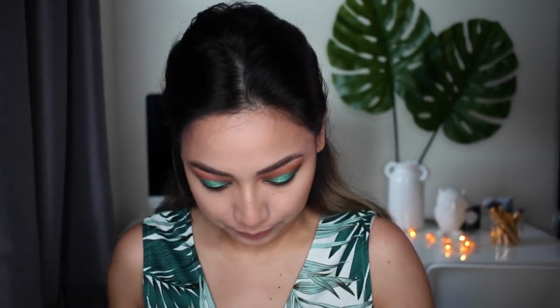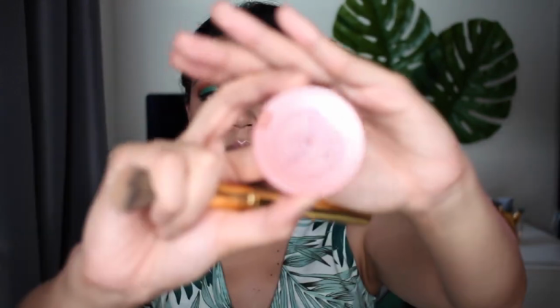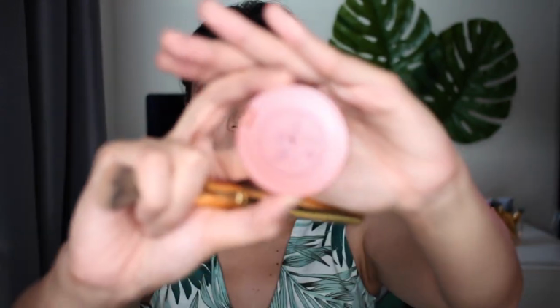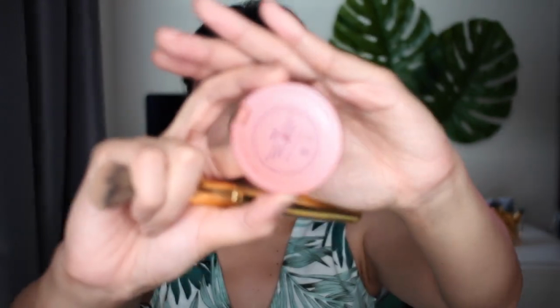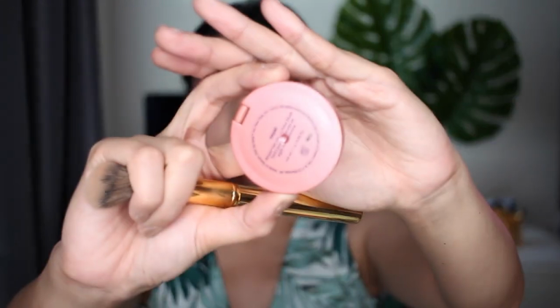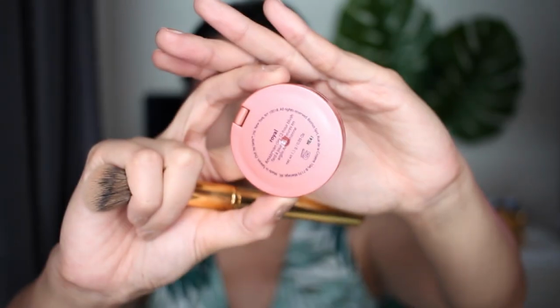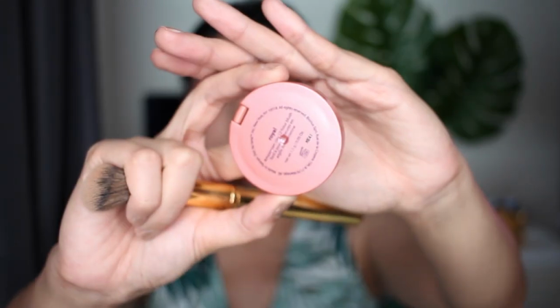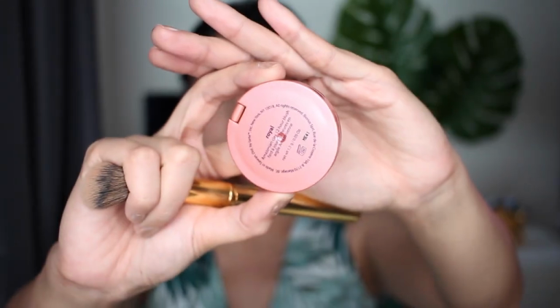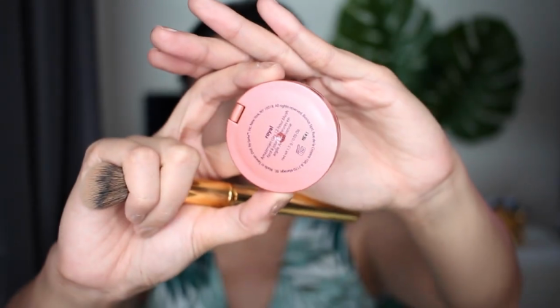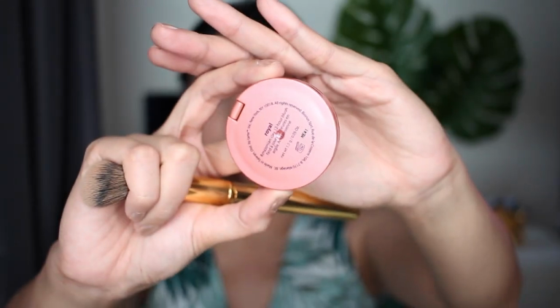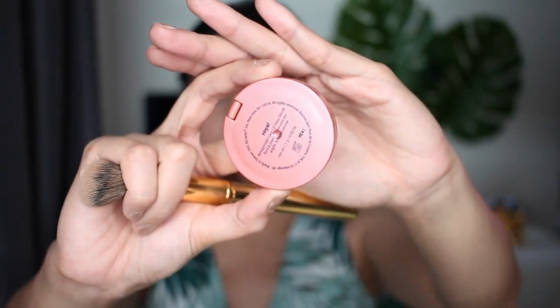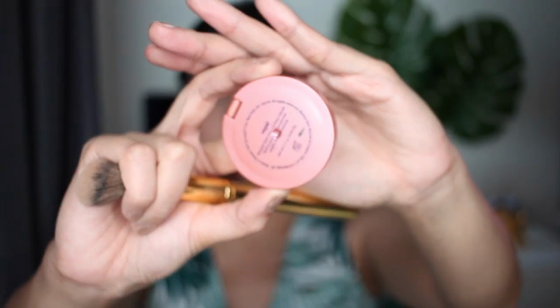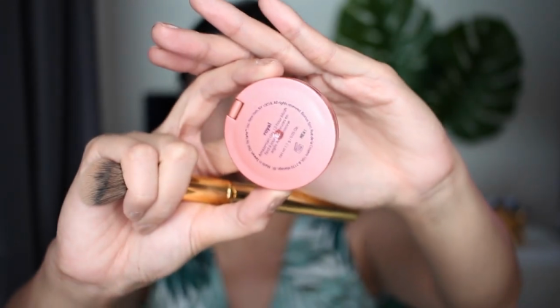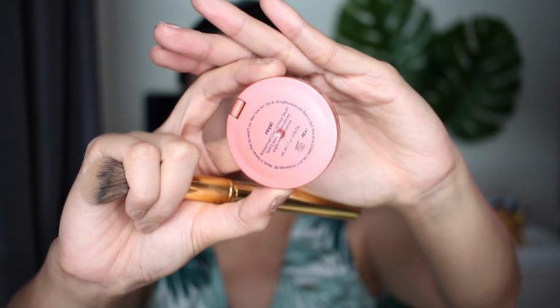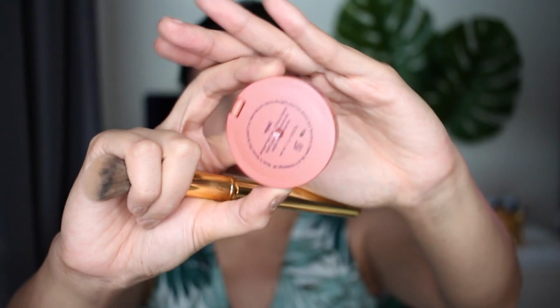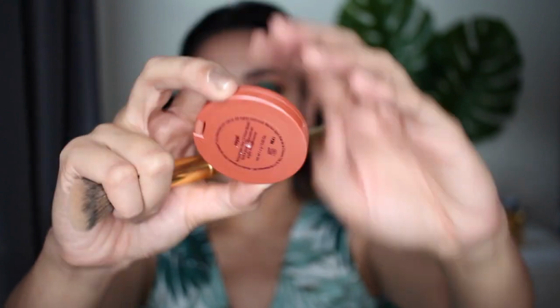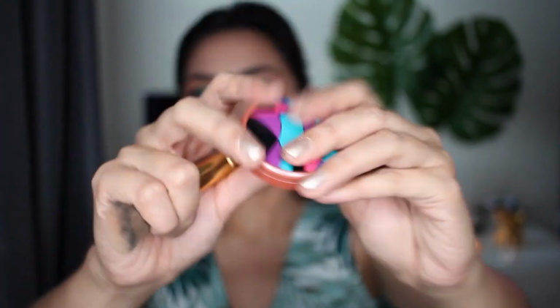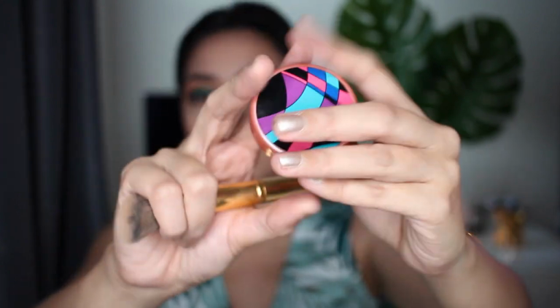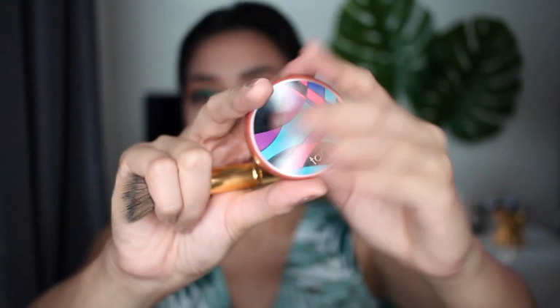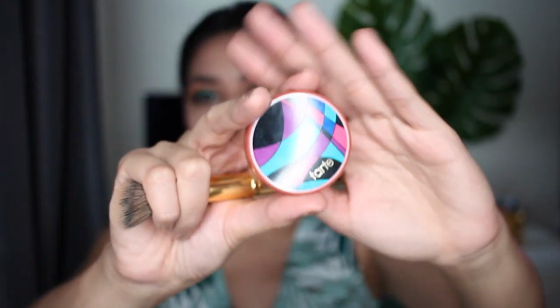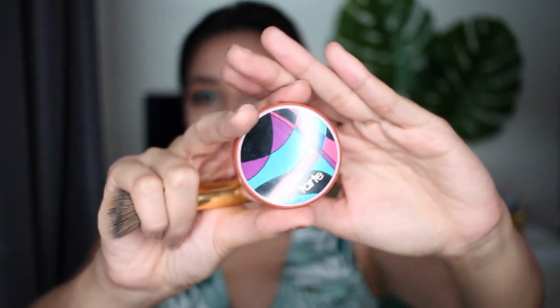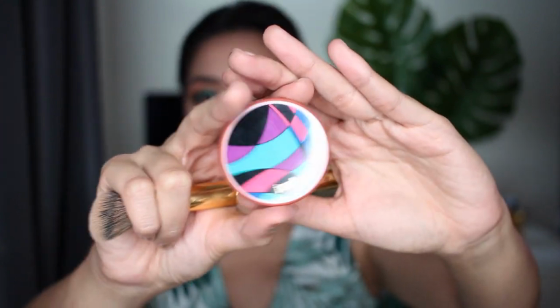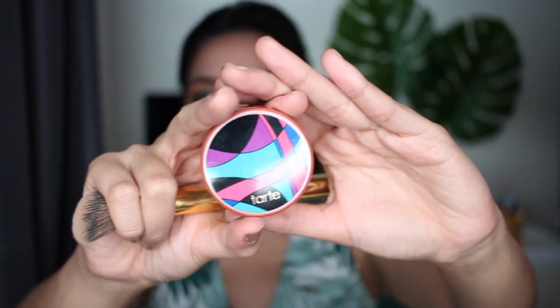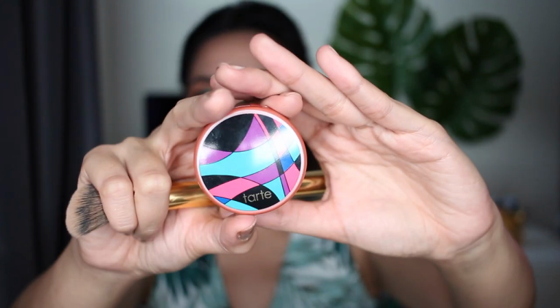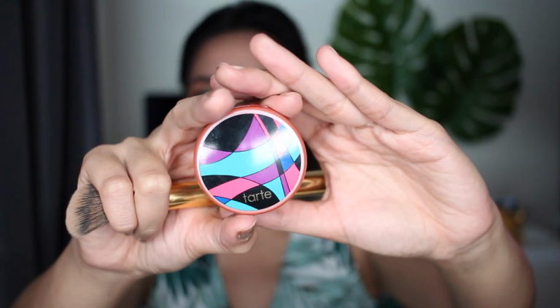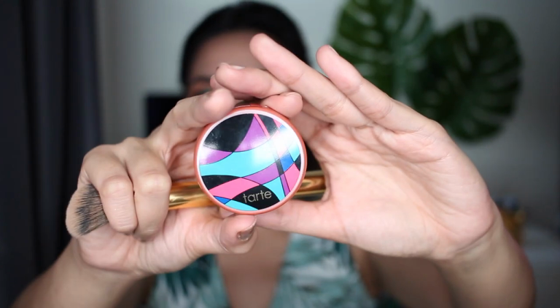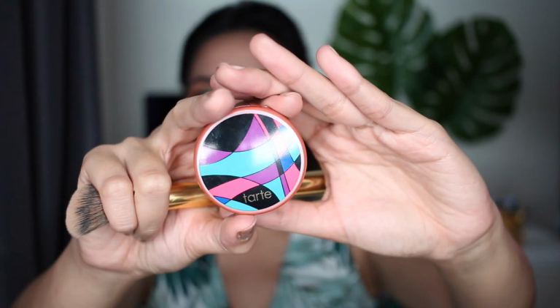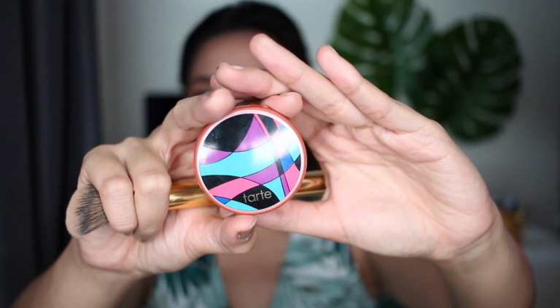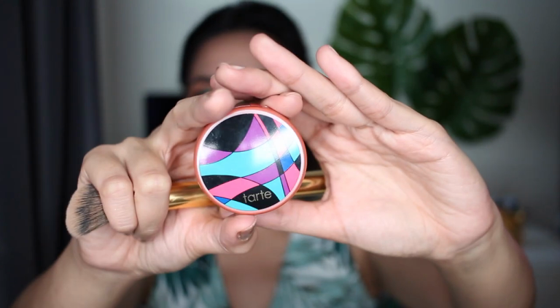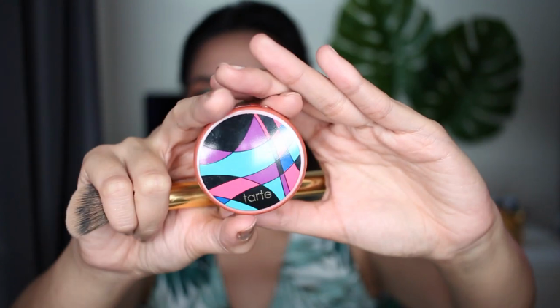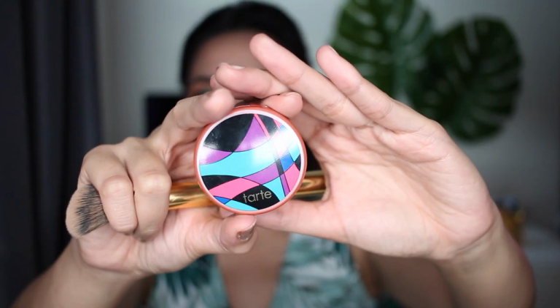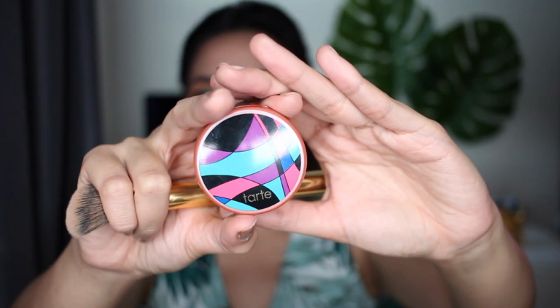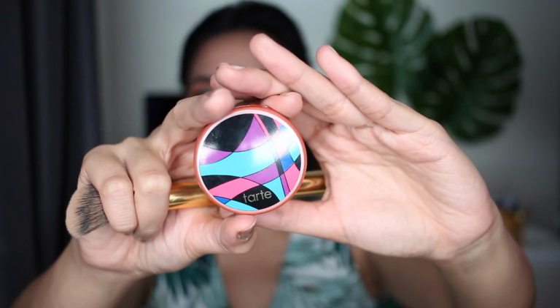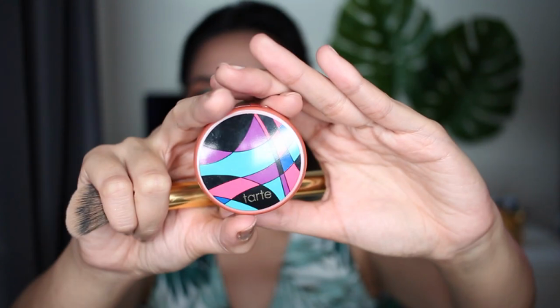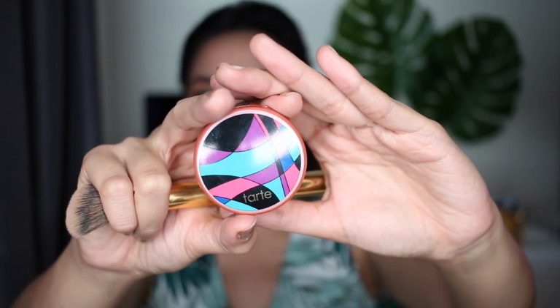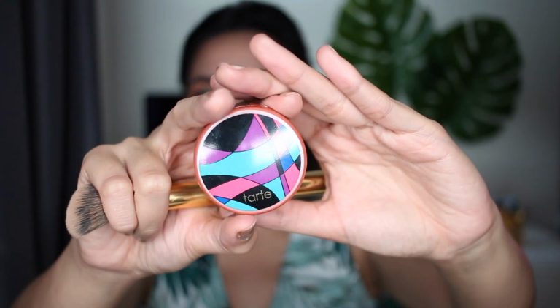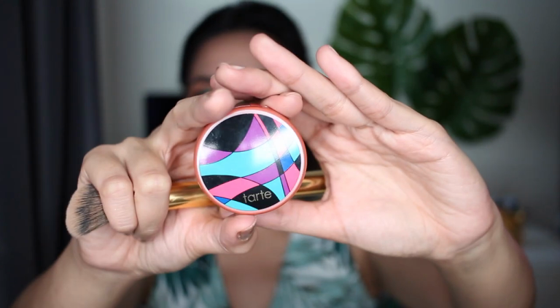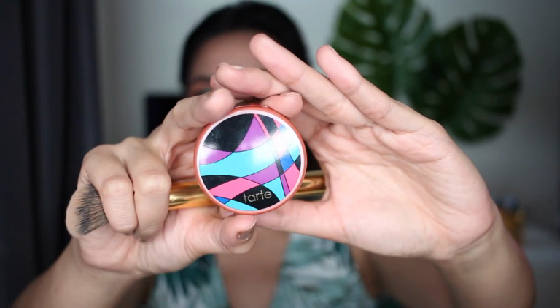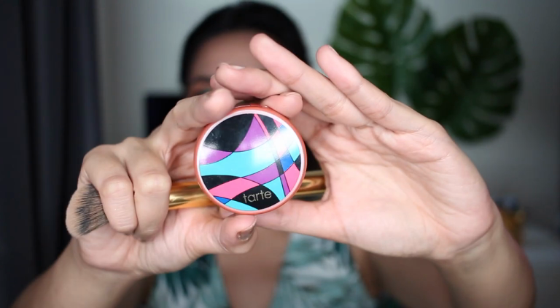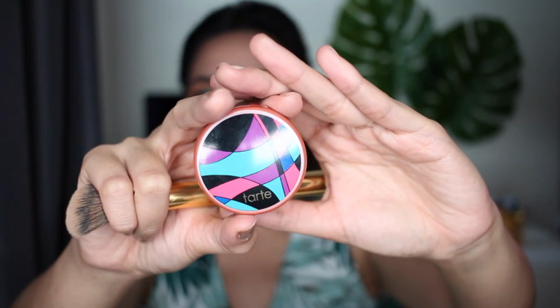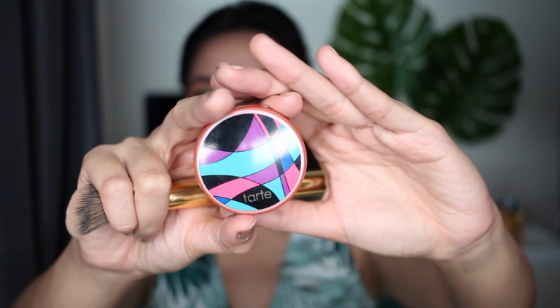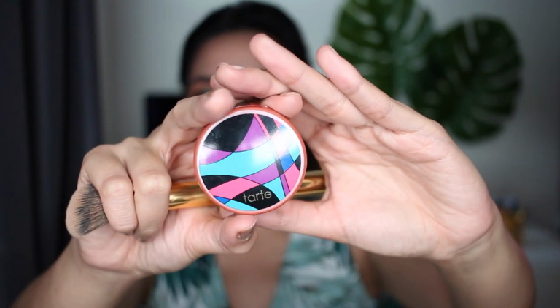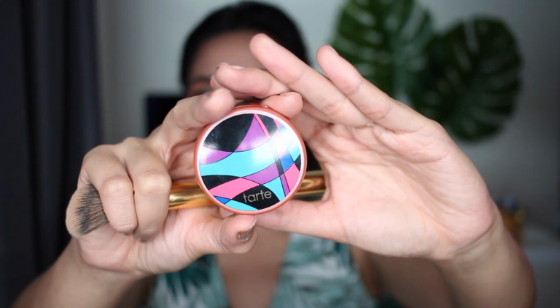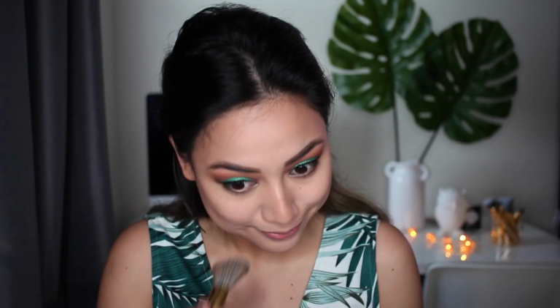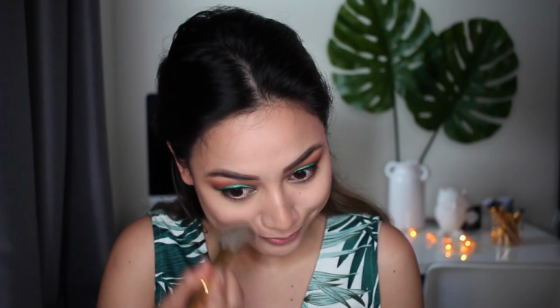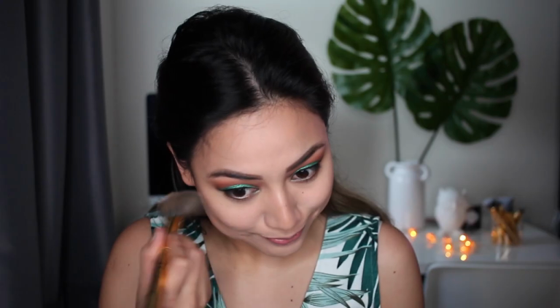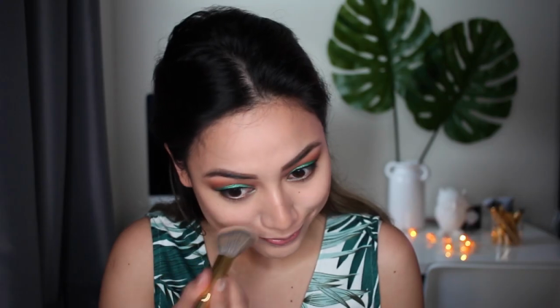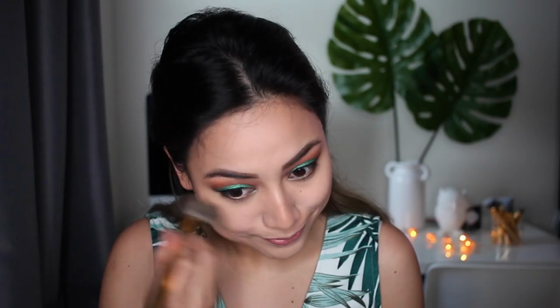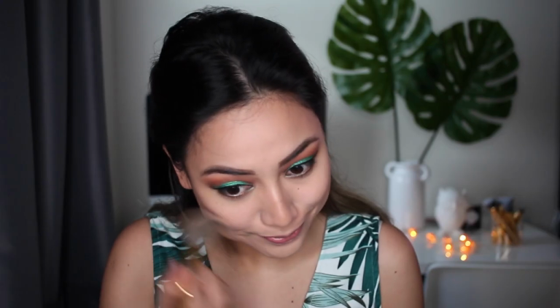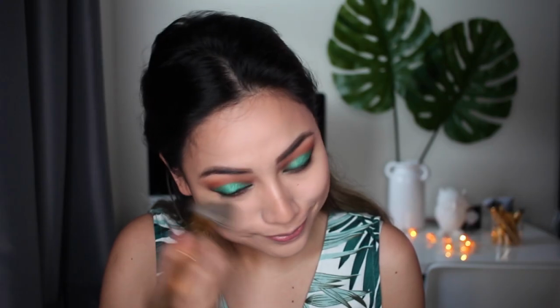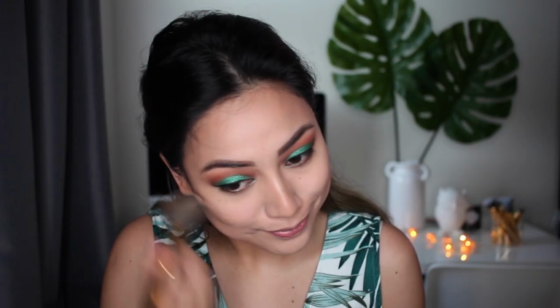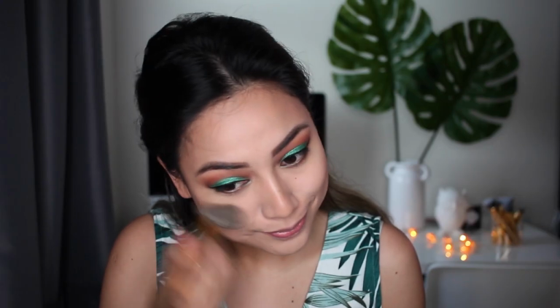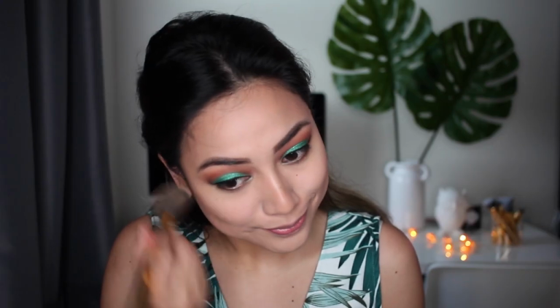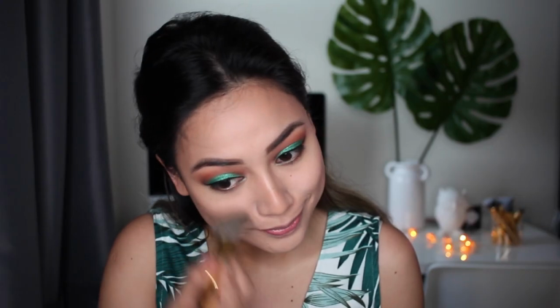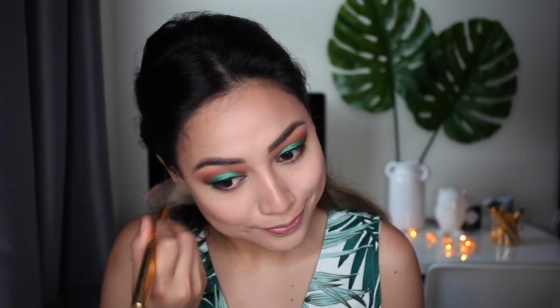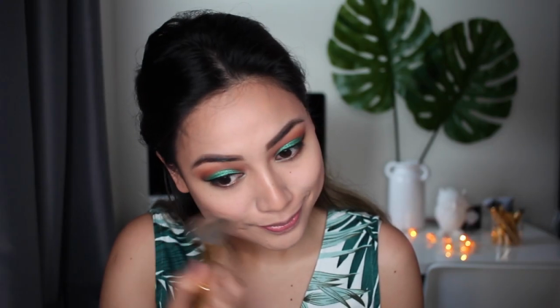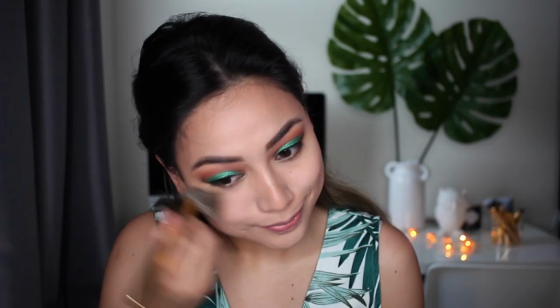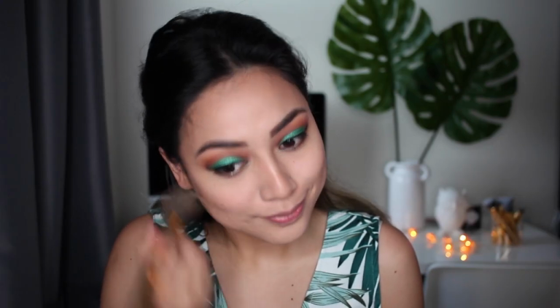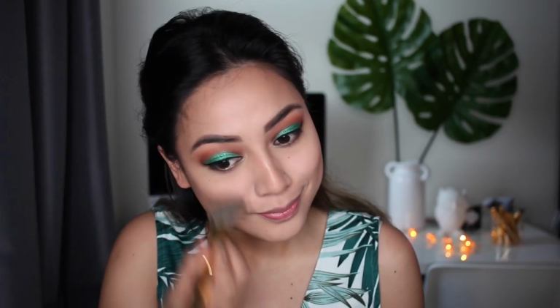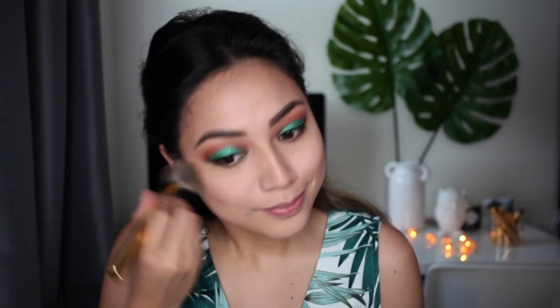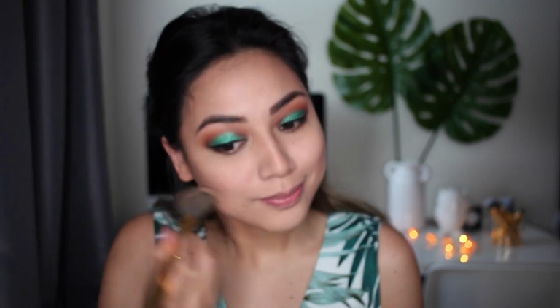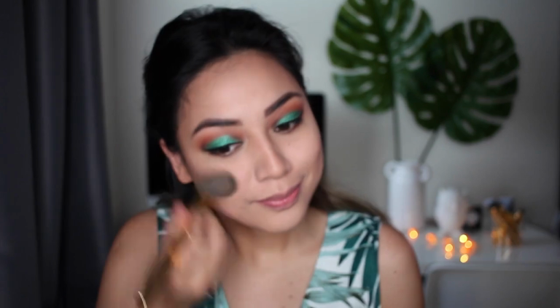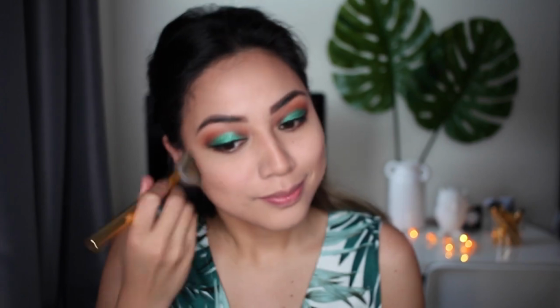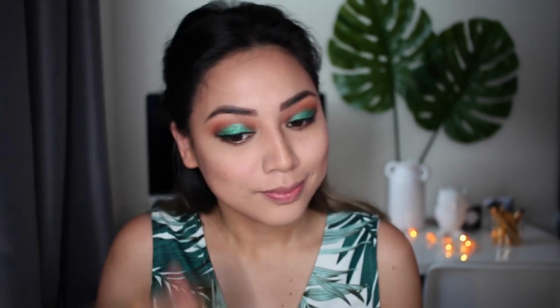Using the same brush we used on the bronzer, we're gonna use the Tarte Amazonian Clay 12-hour blush in the shade Broil.